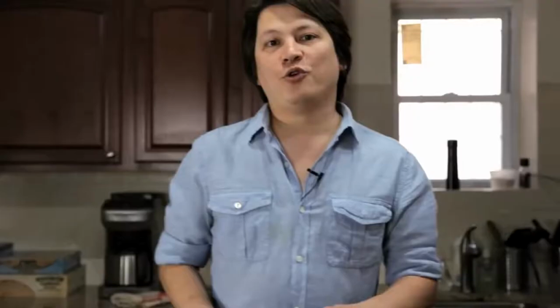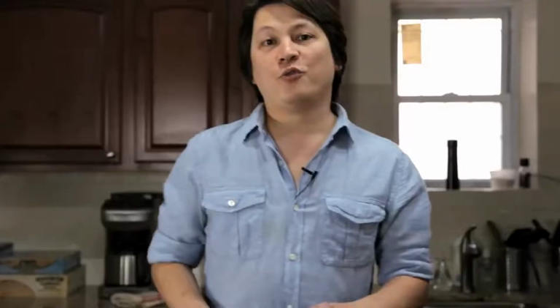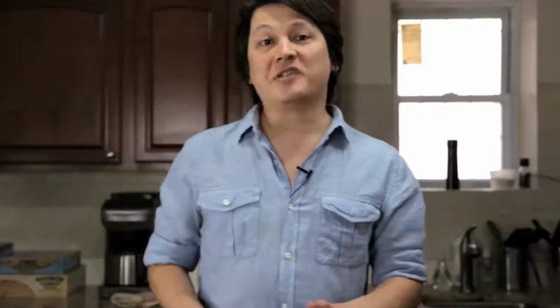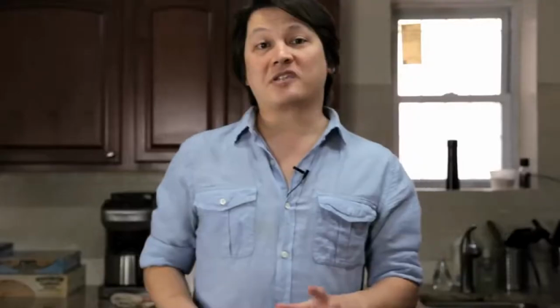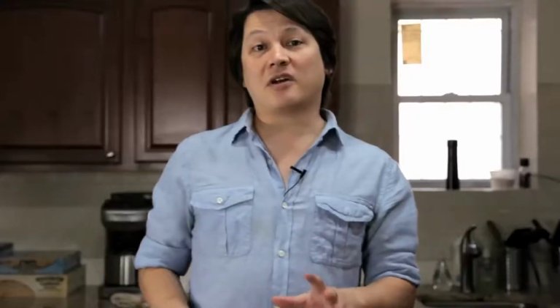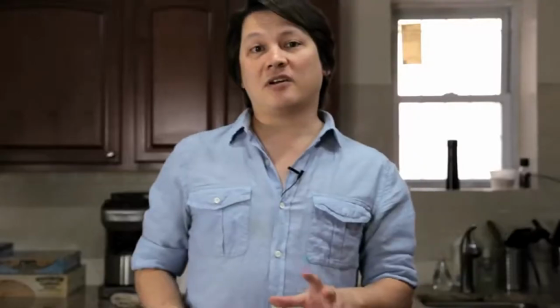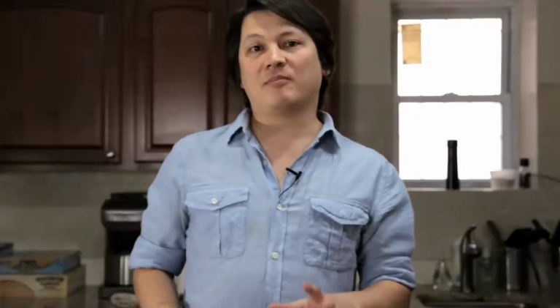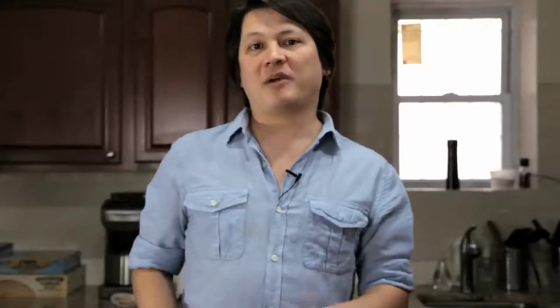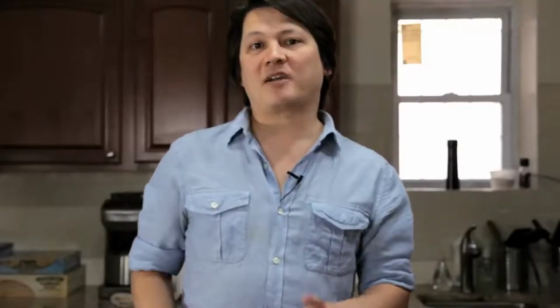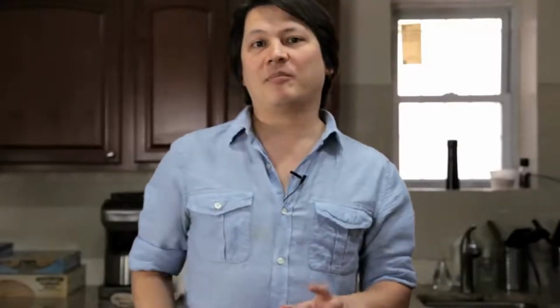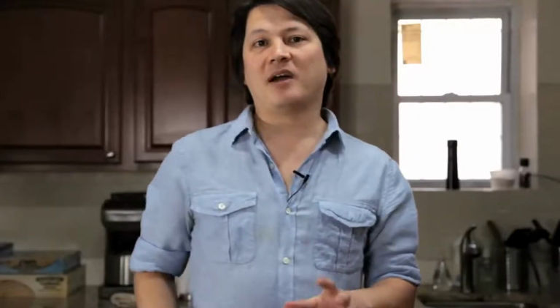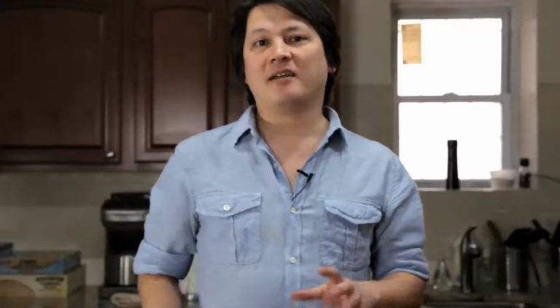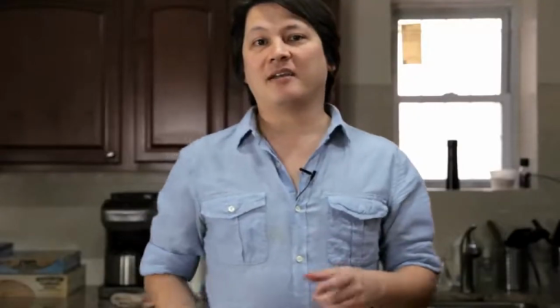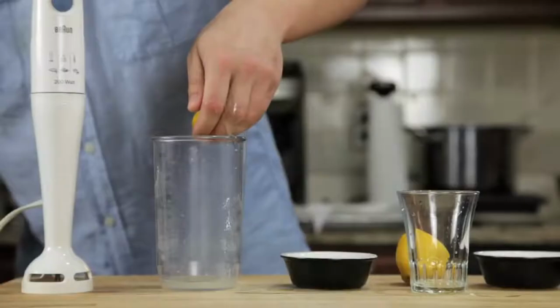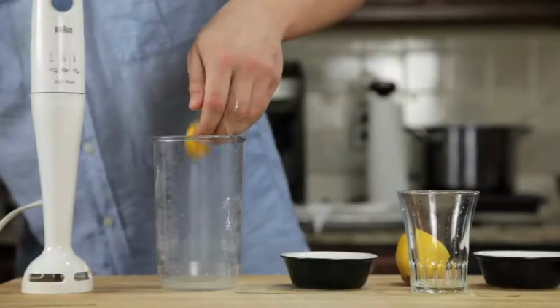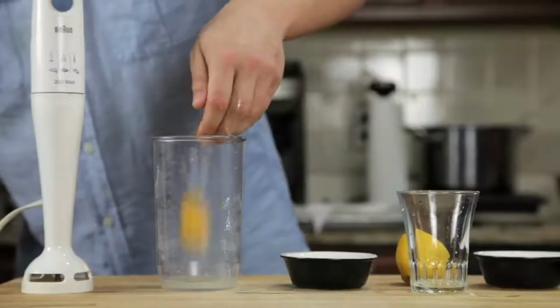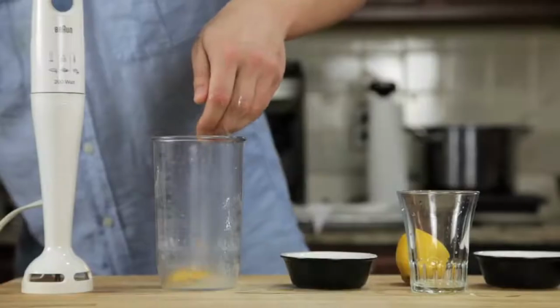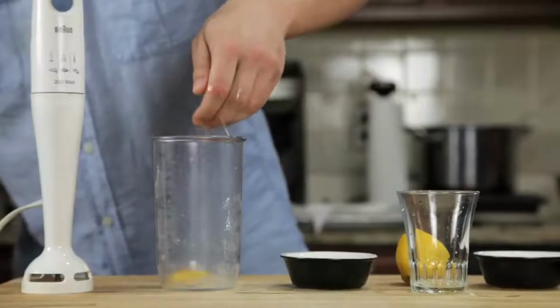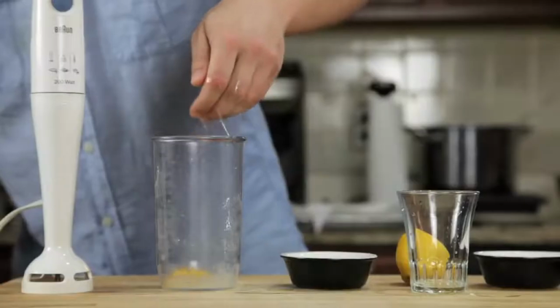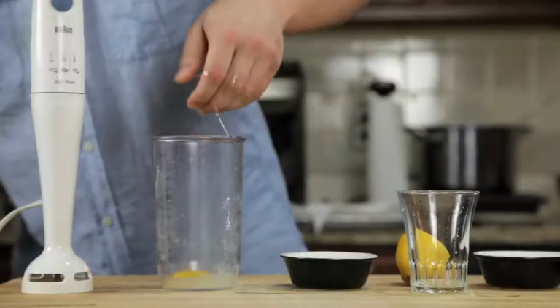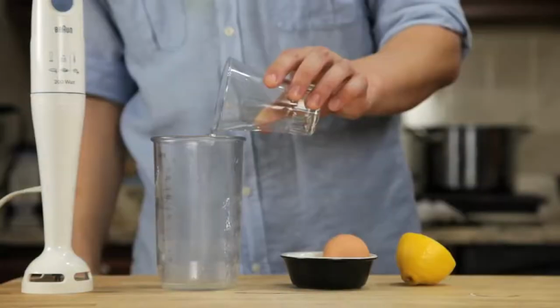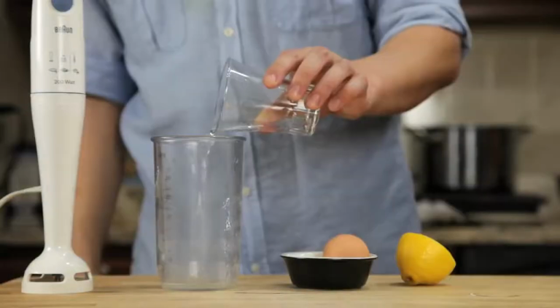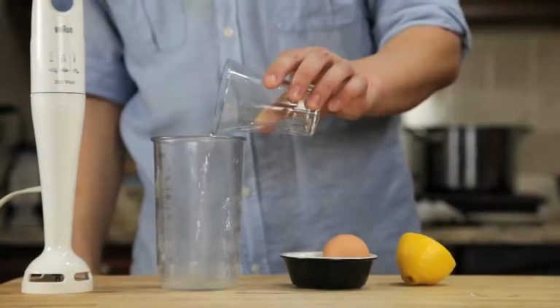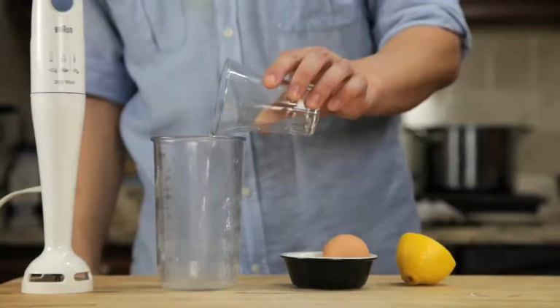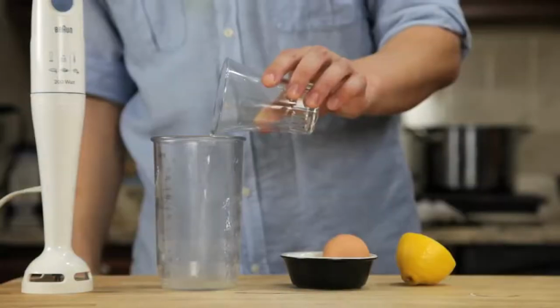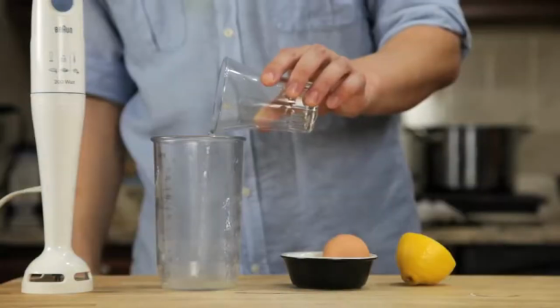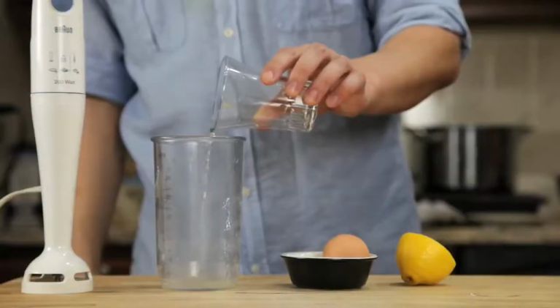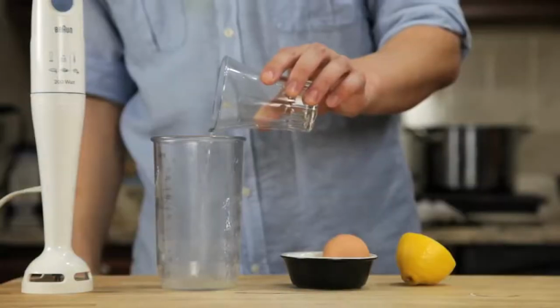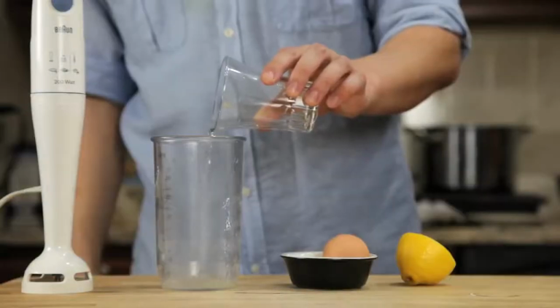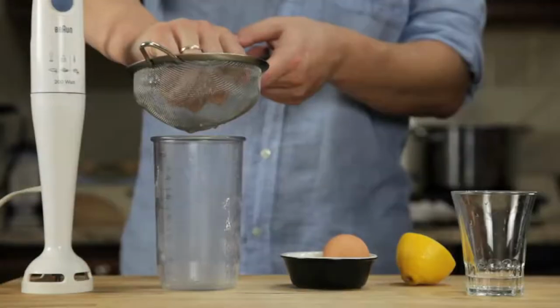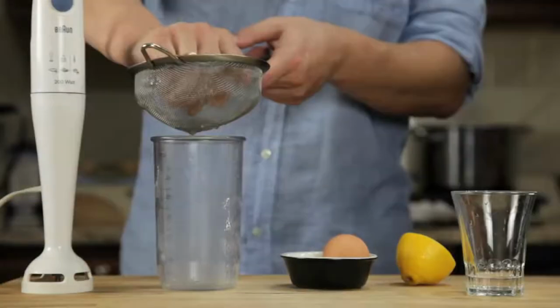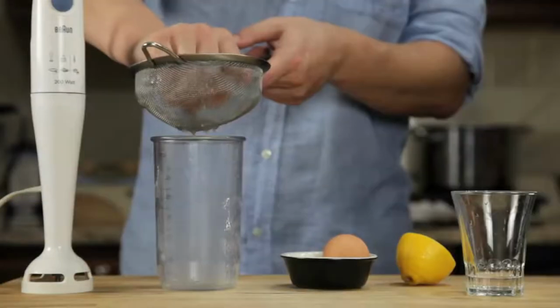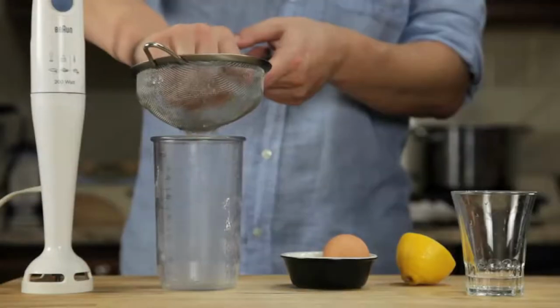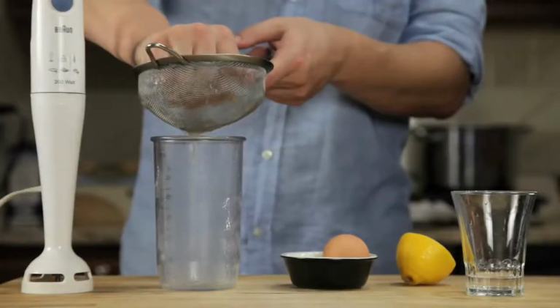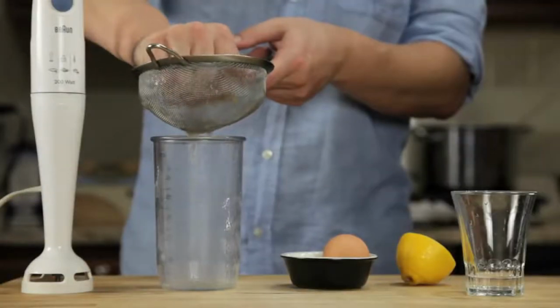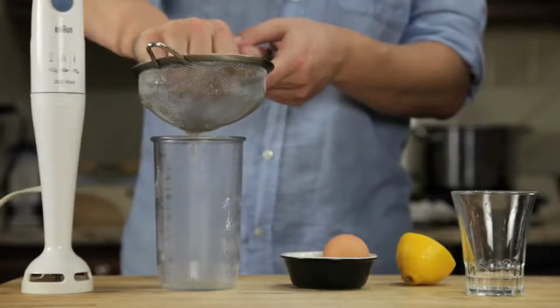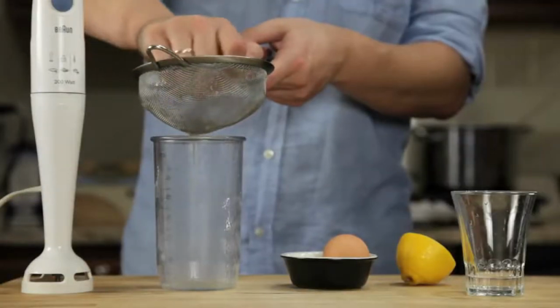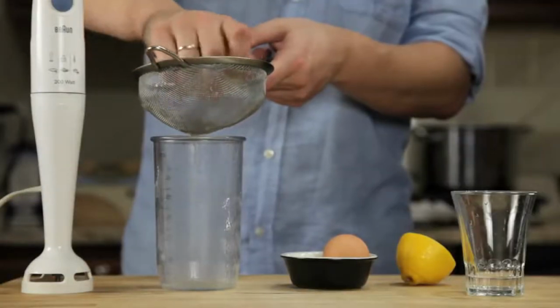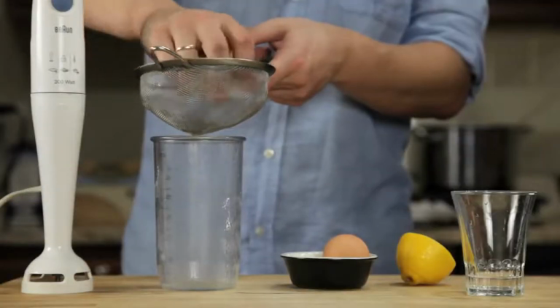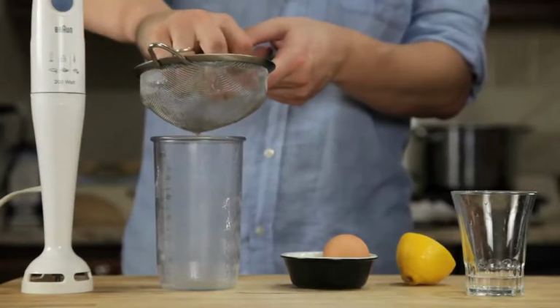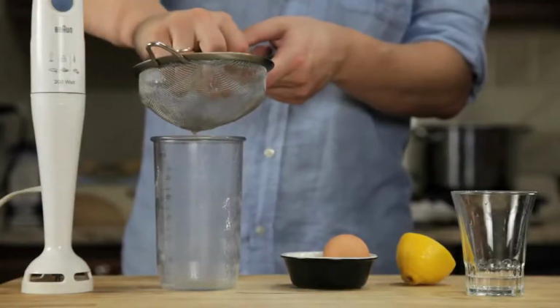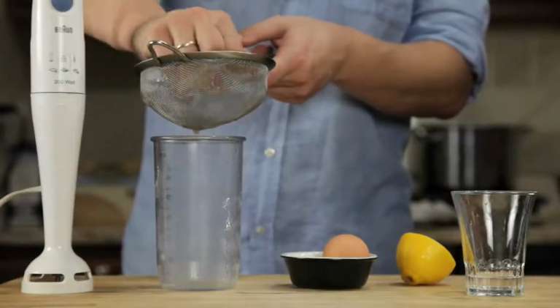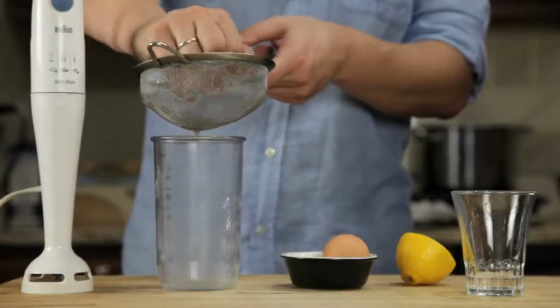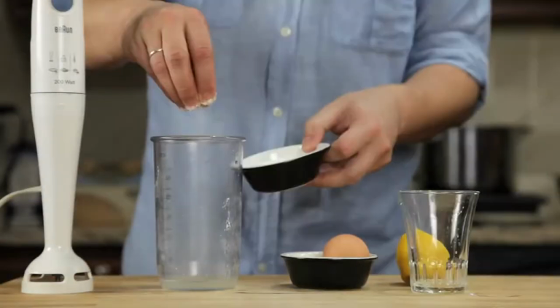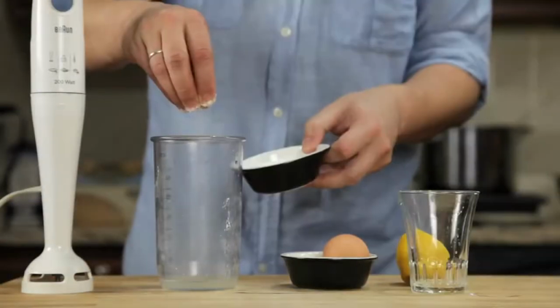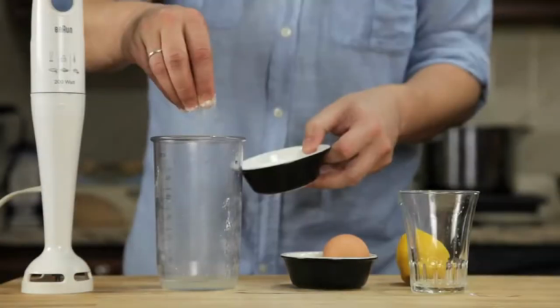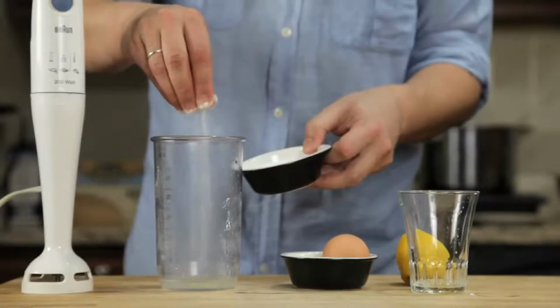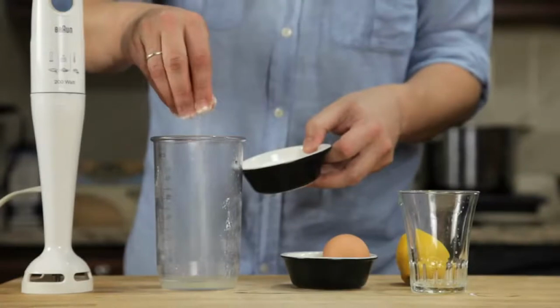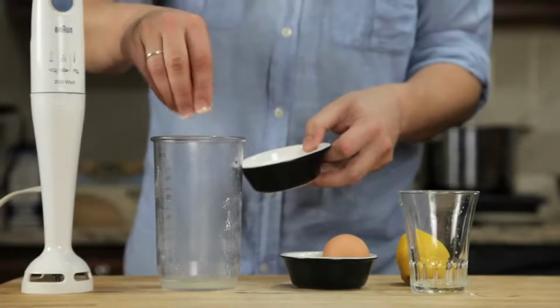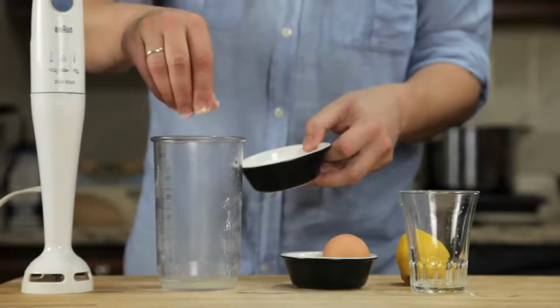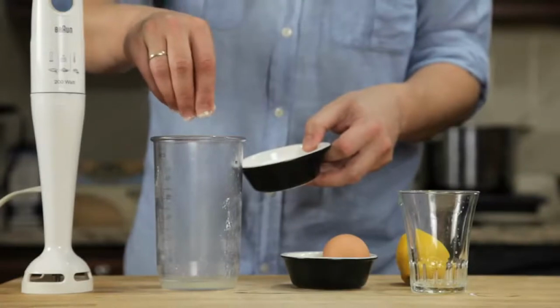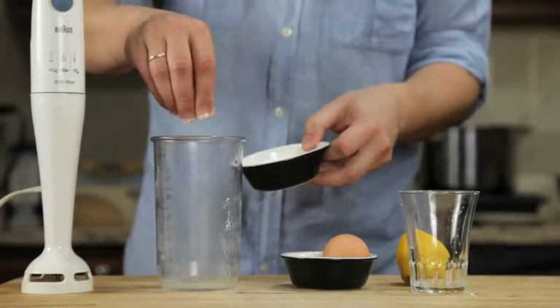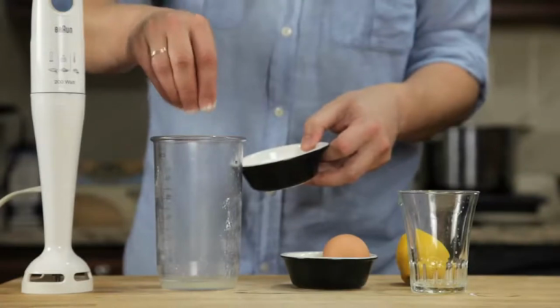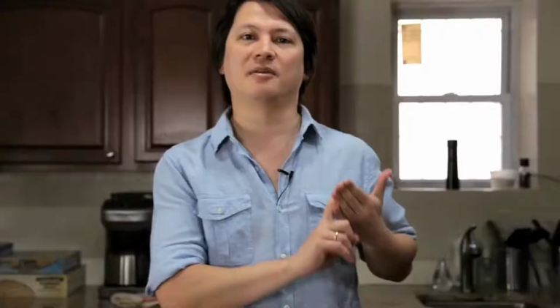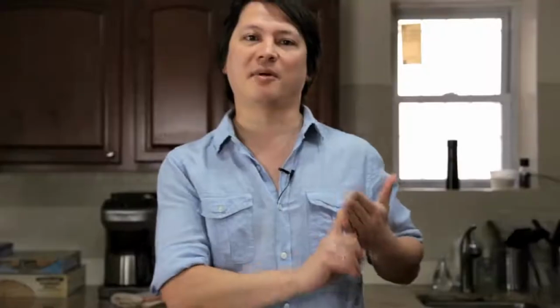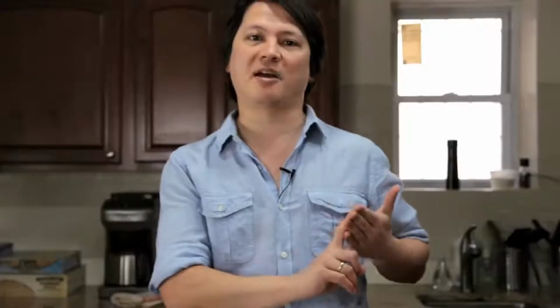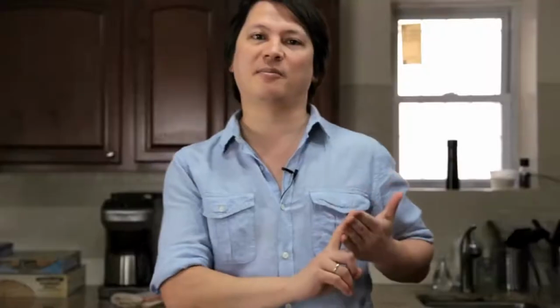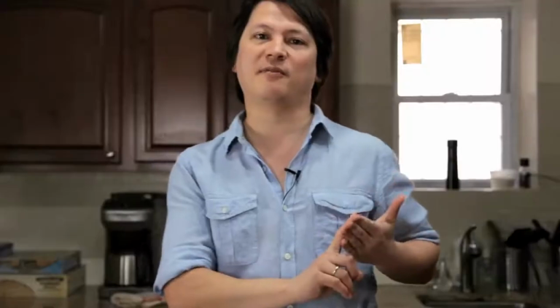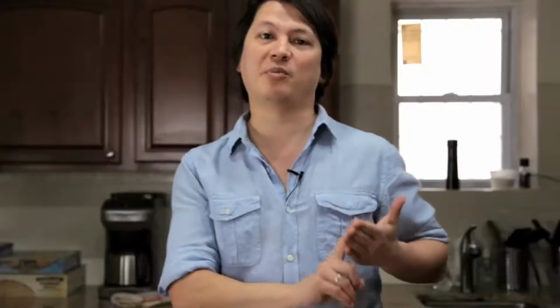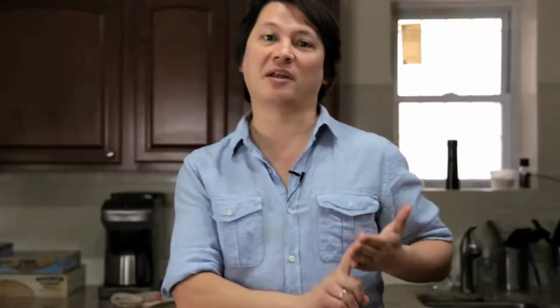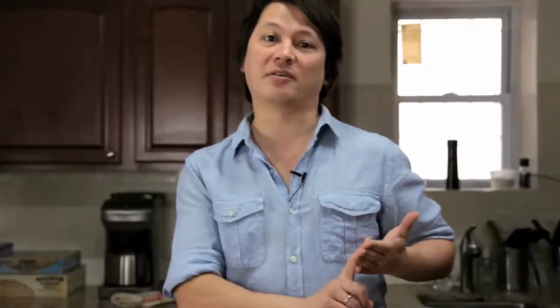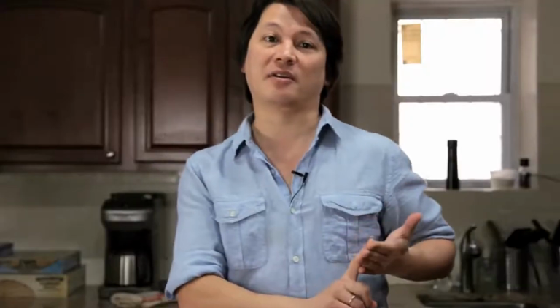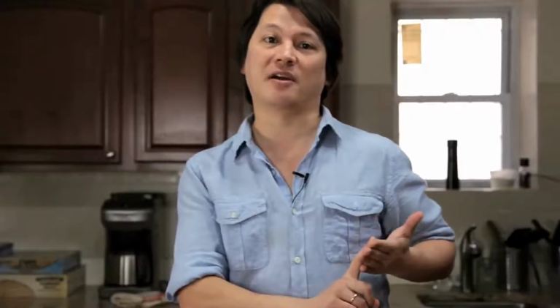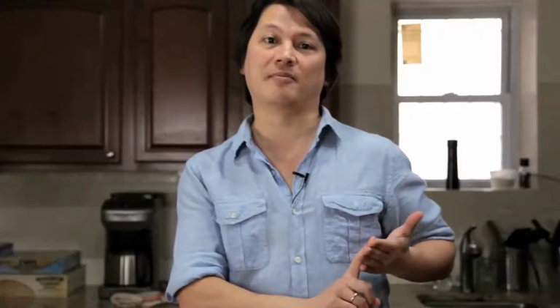We start by combining an egg yolk, a teaspoon of water, a teaspoon of lemon juice, and a pinch of salt in the bottom of a blender cup.